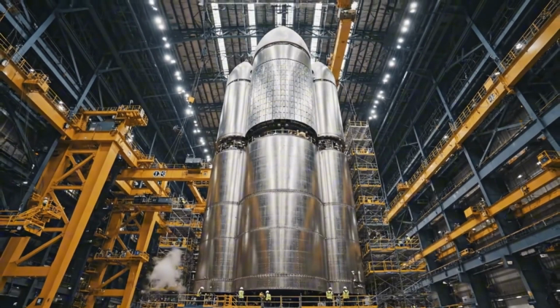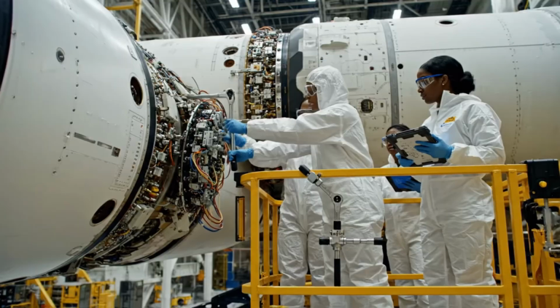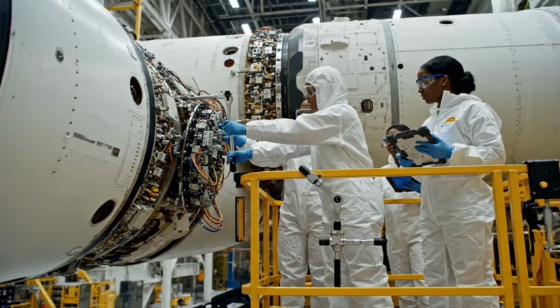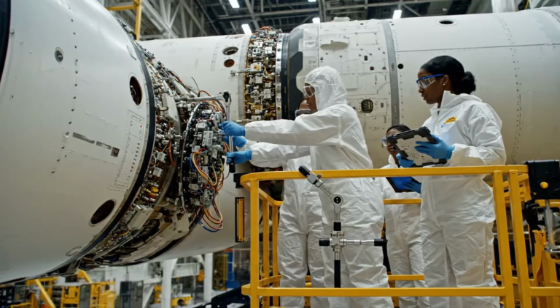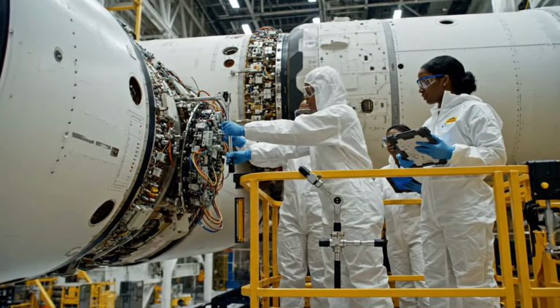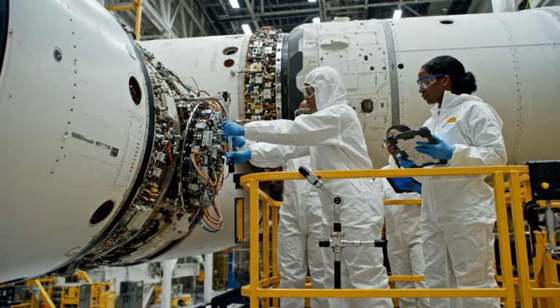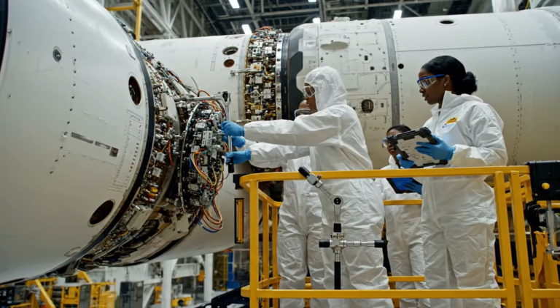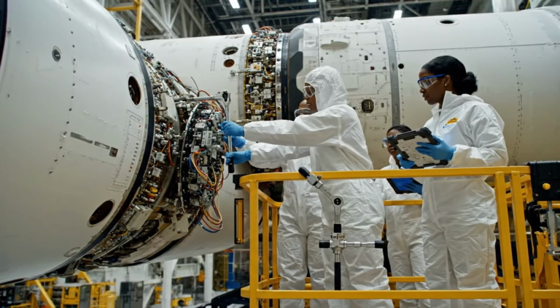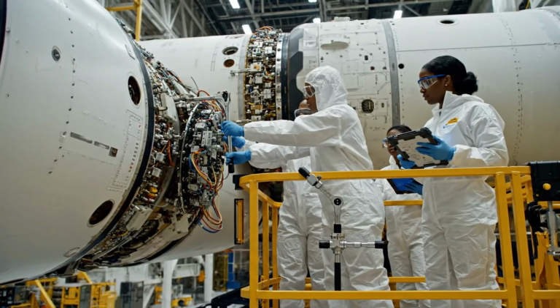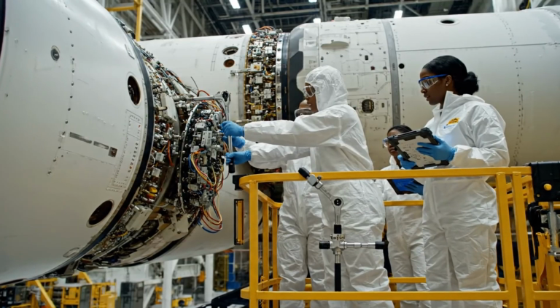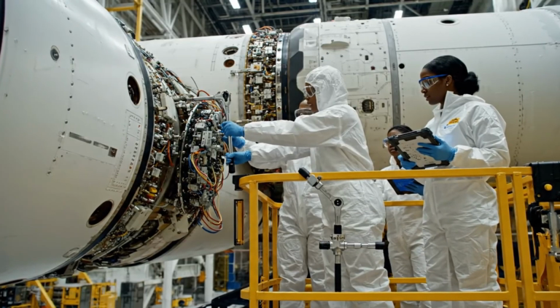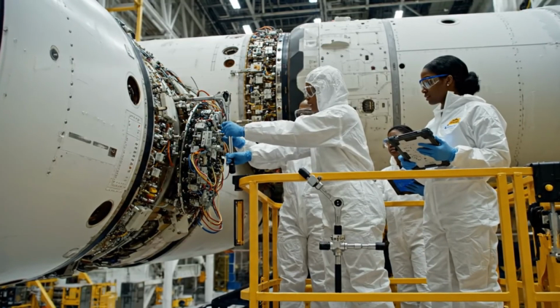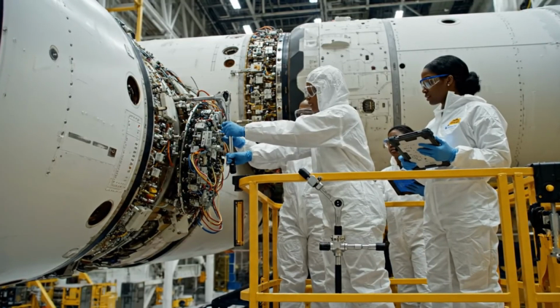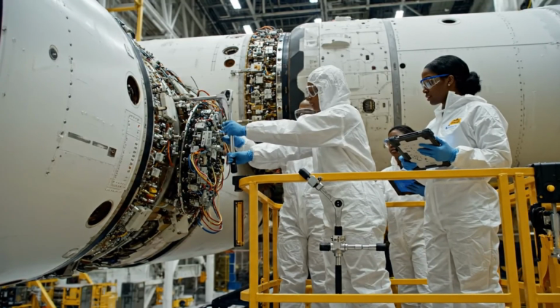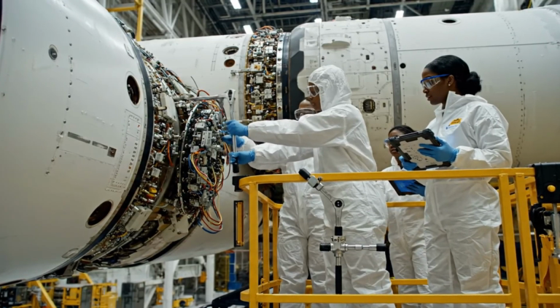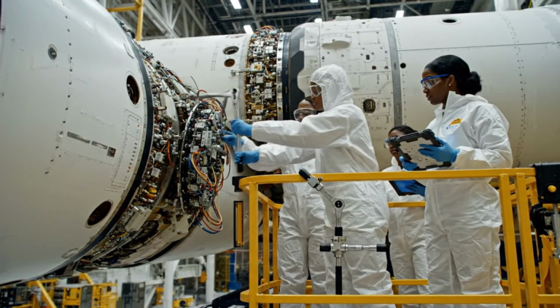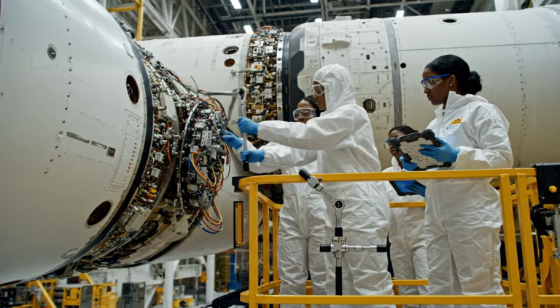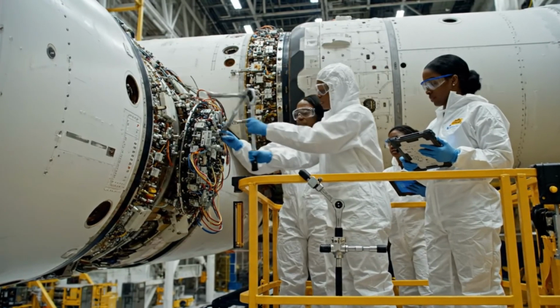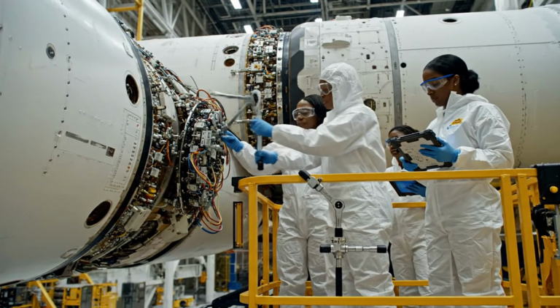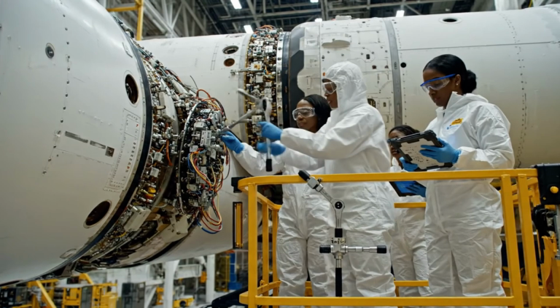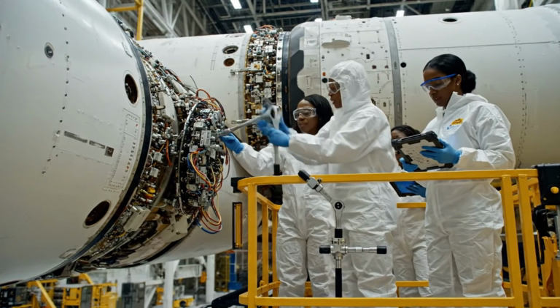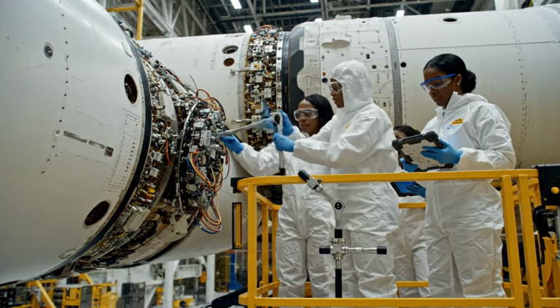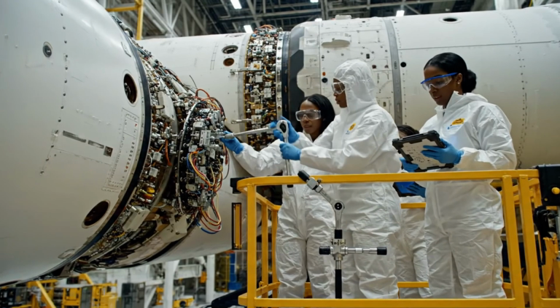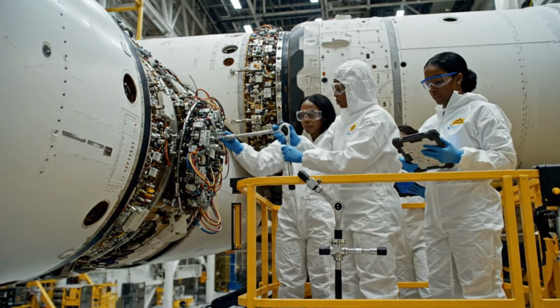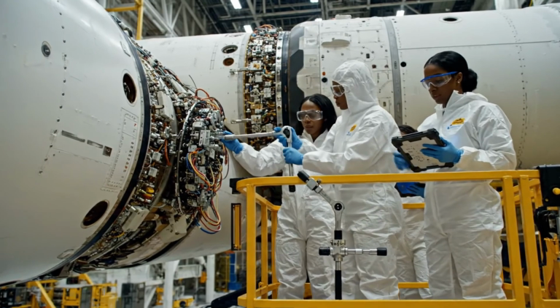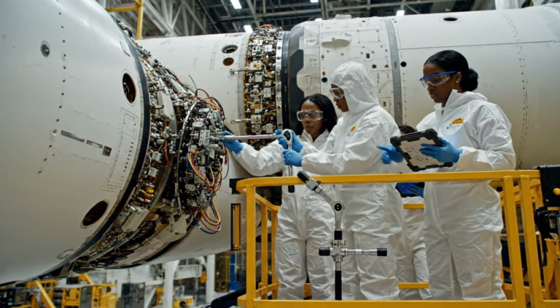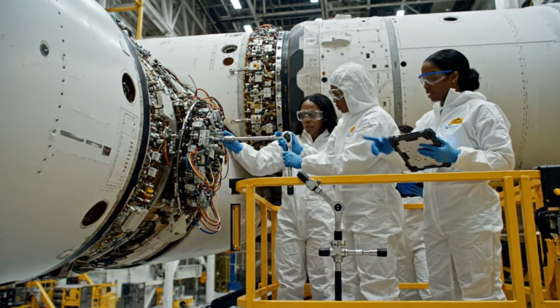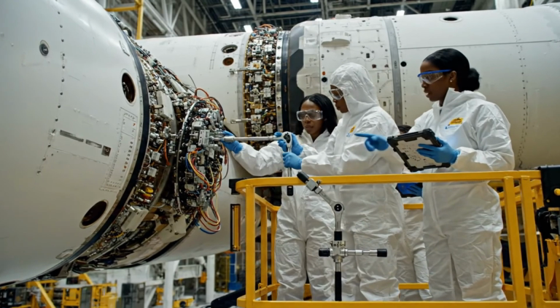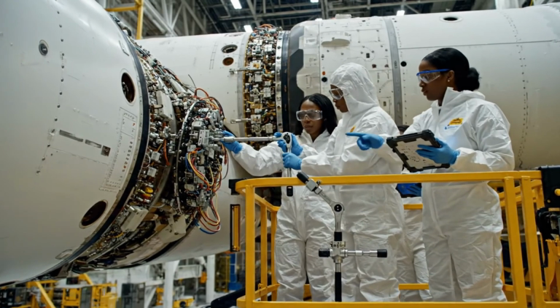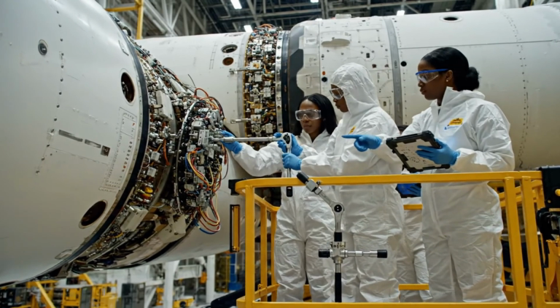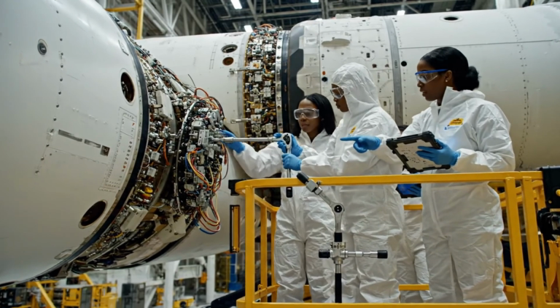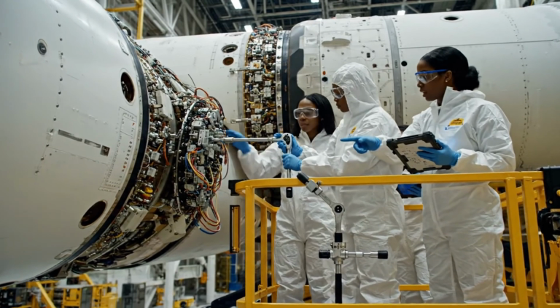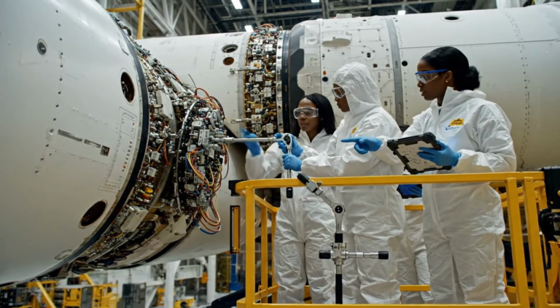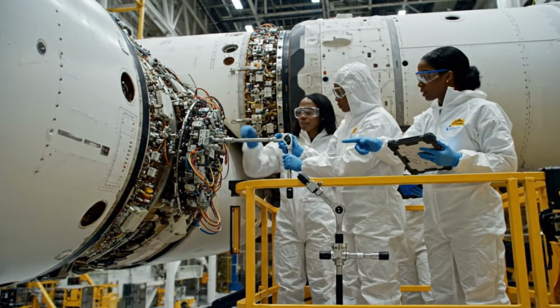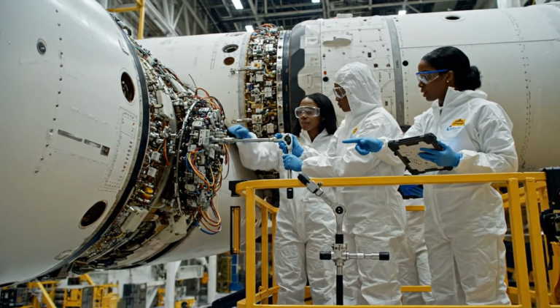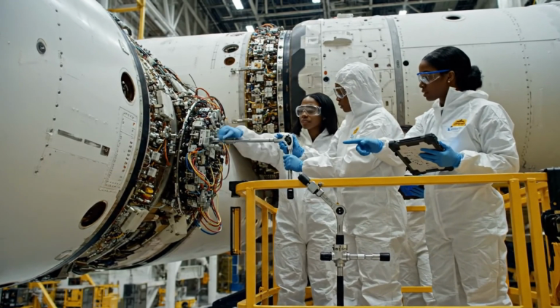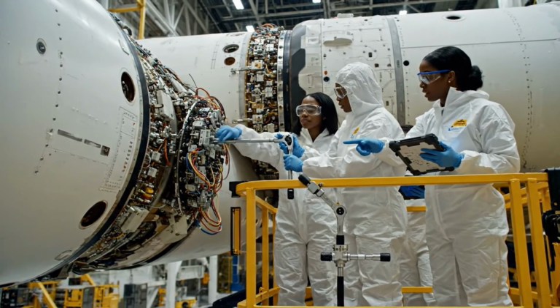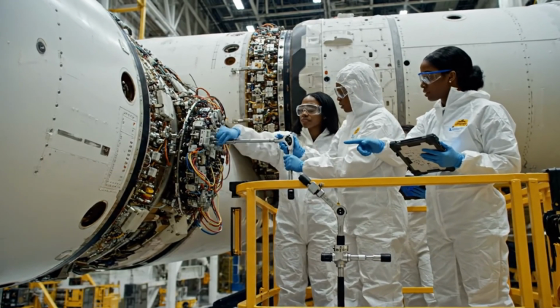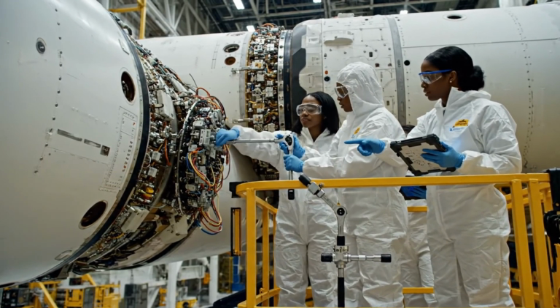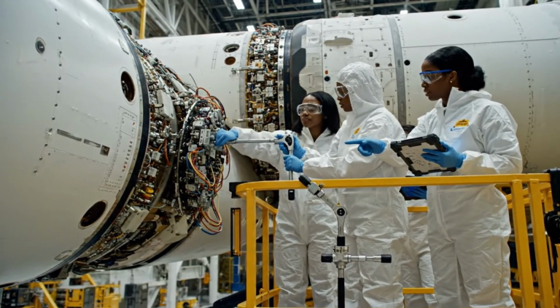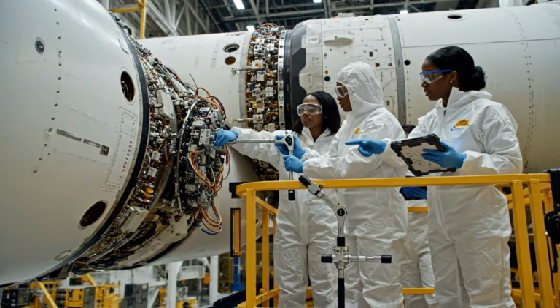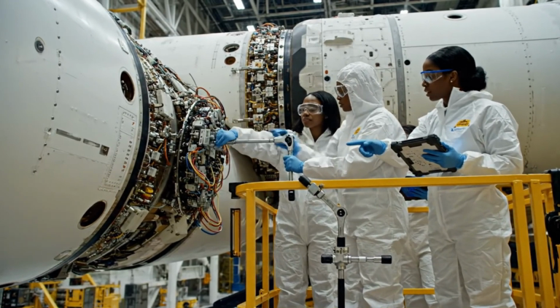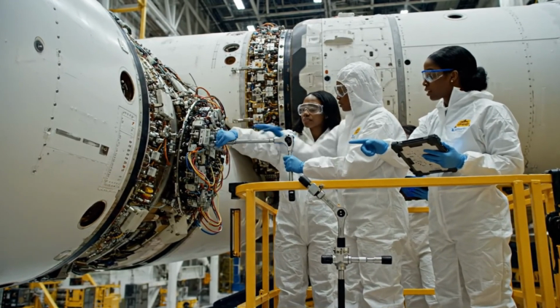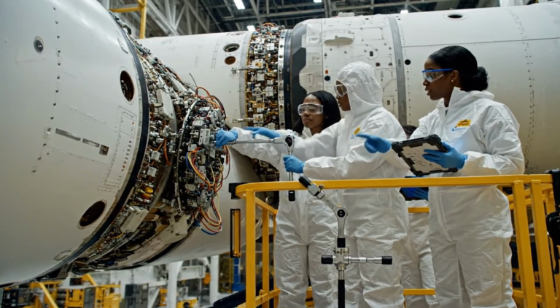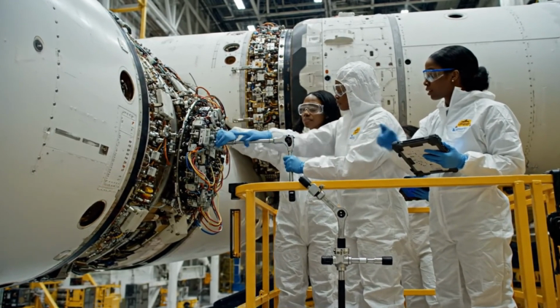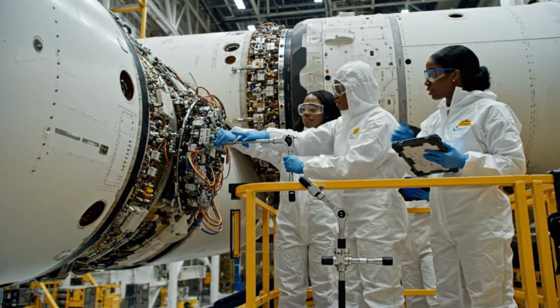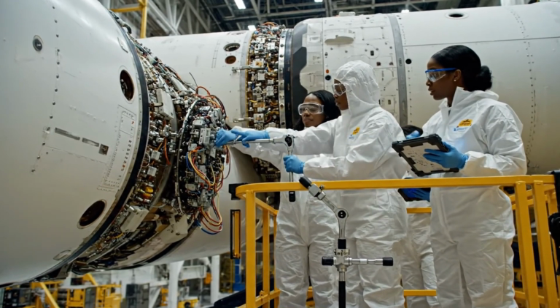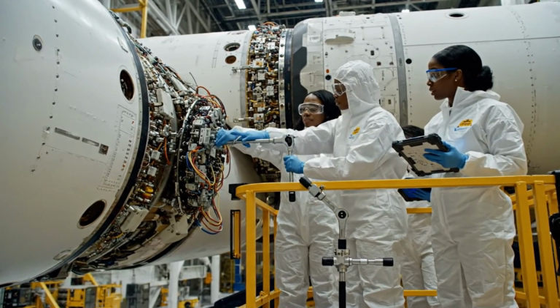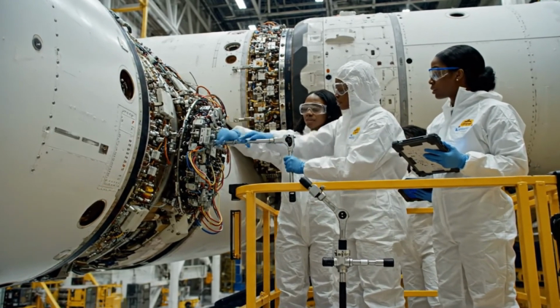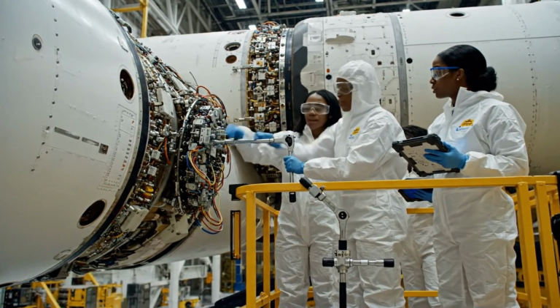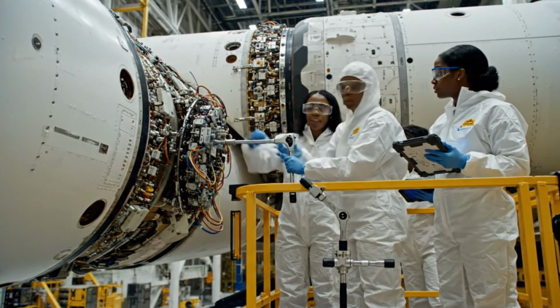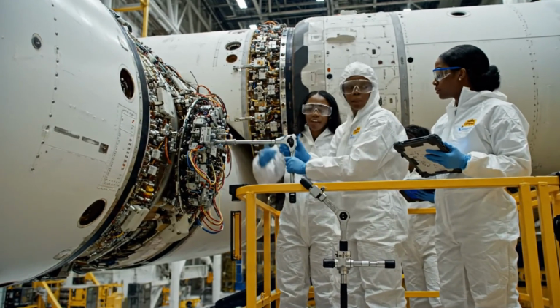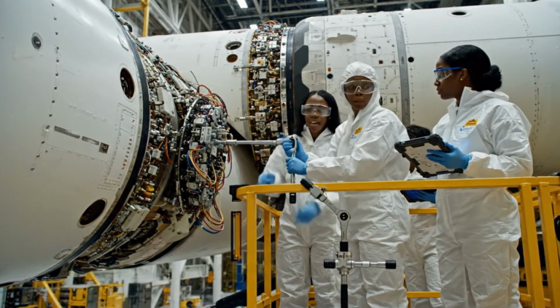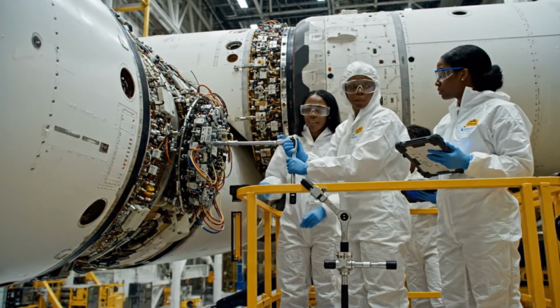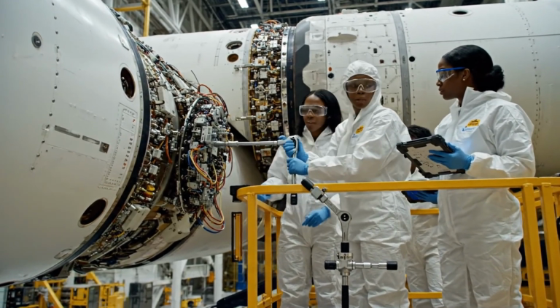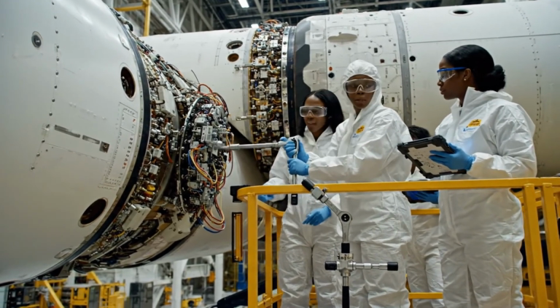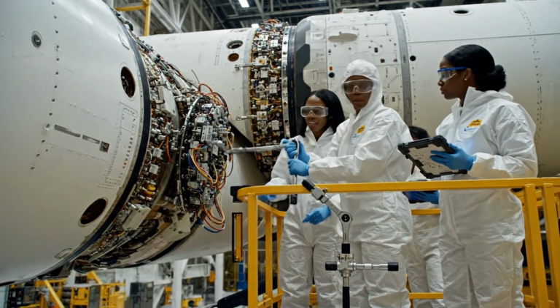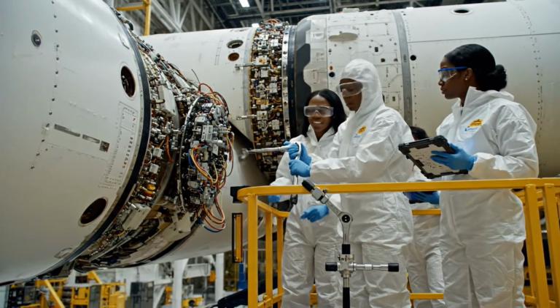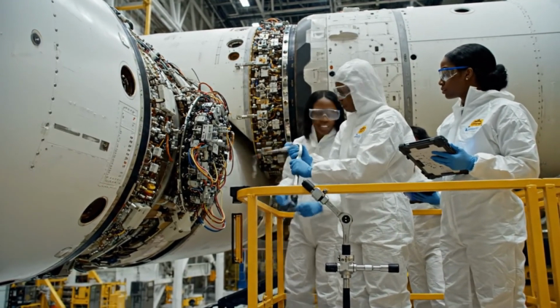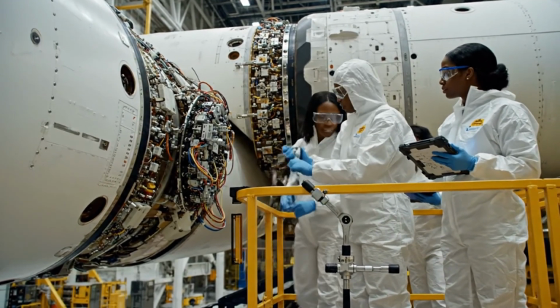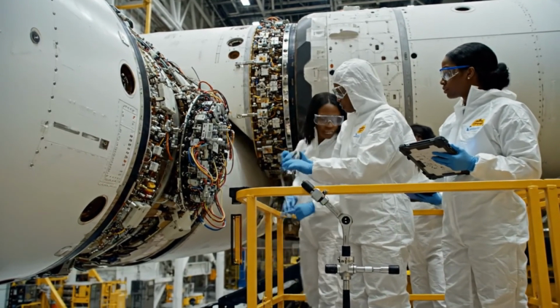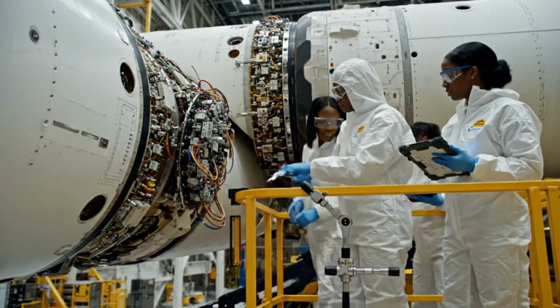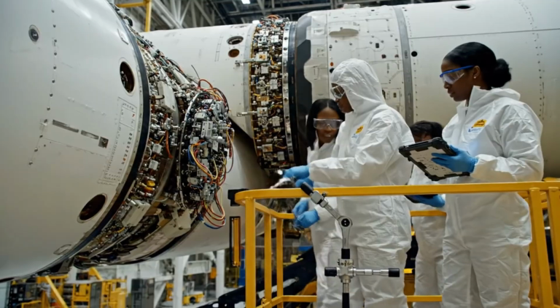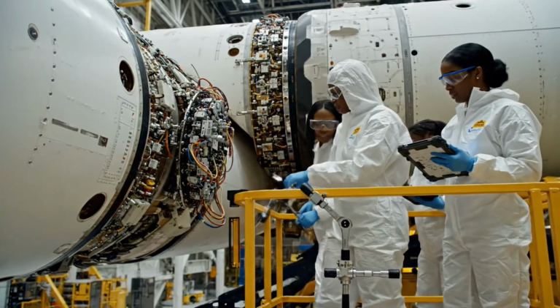Alignment looks good on my side. Same here. Proceeding with the final sequence connection. Copy that, monitoring telemetry.